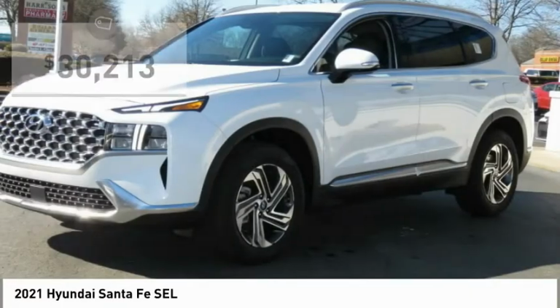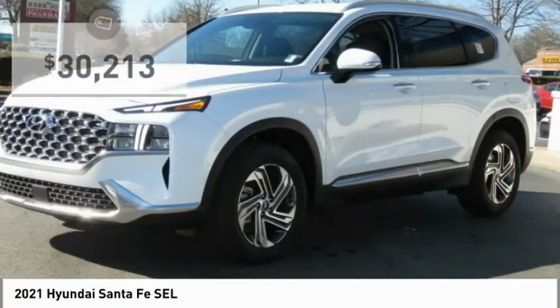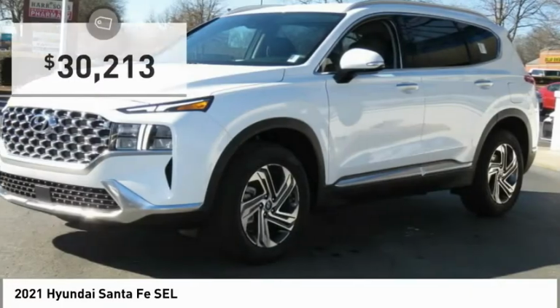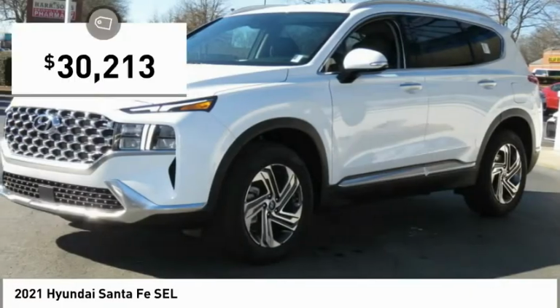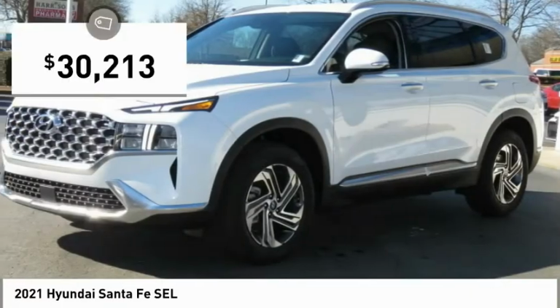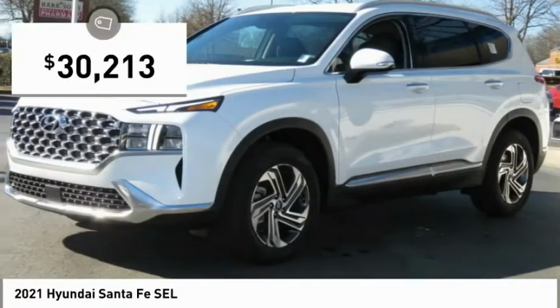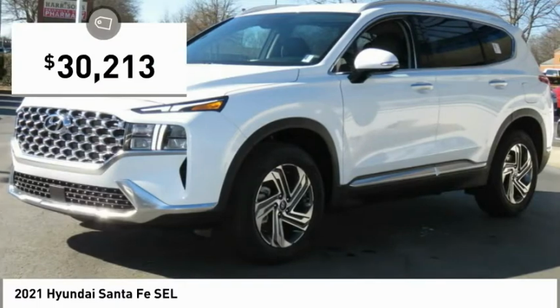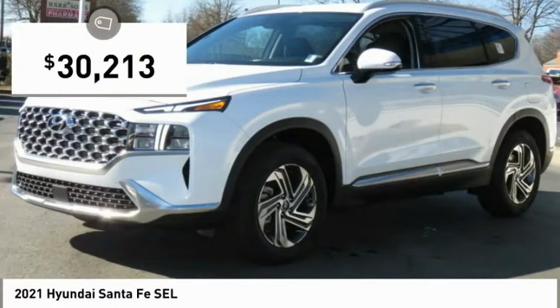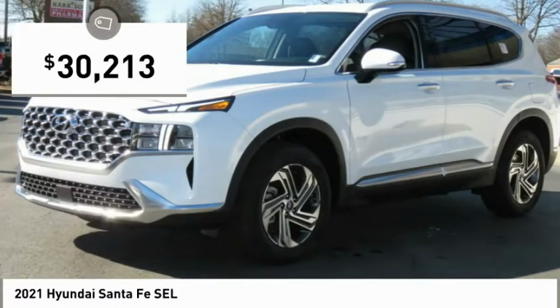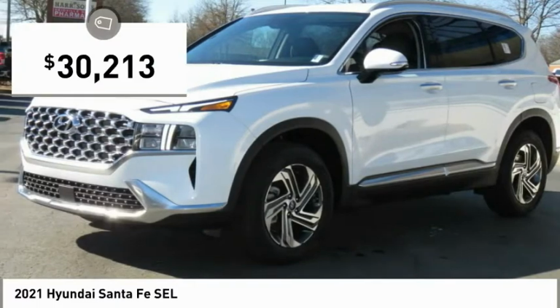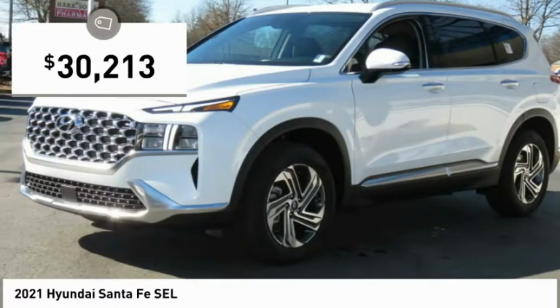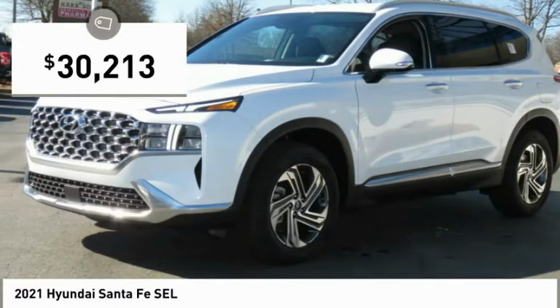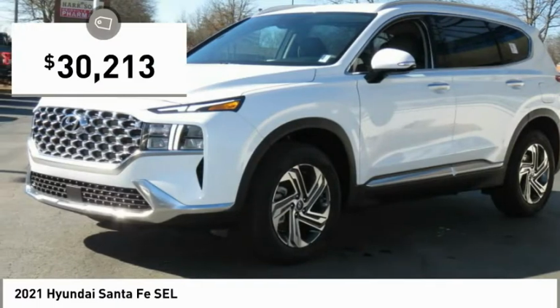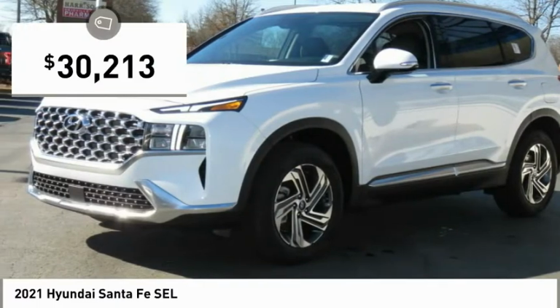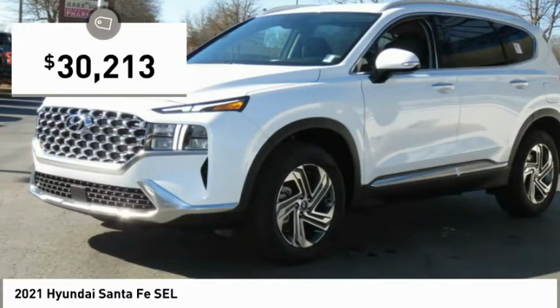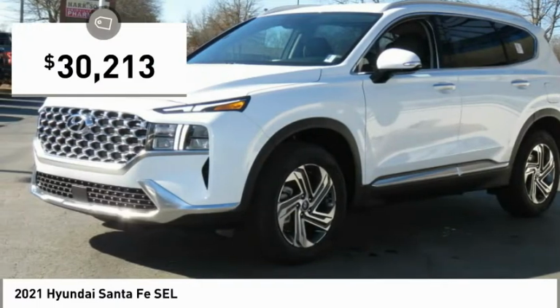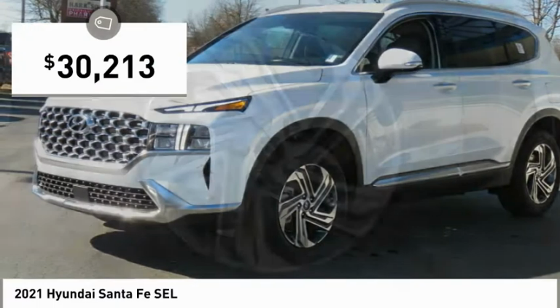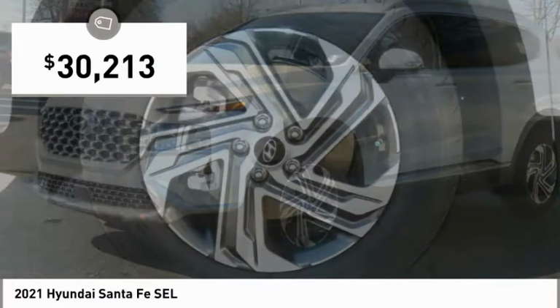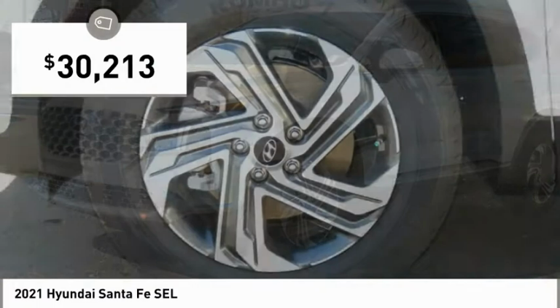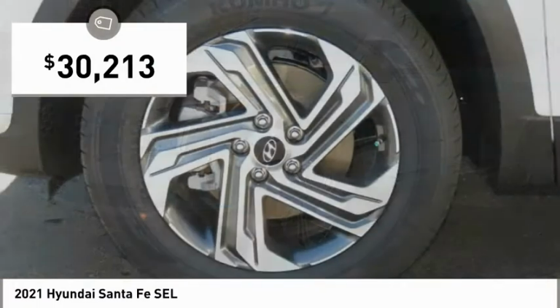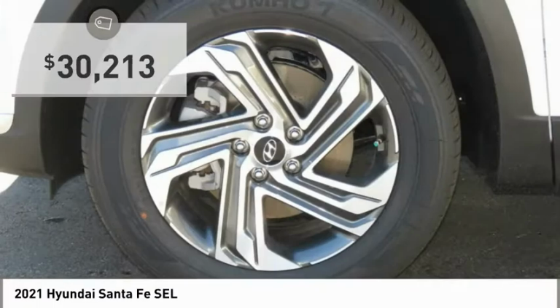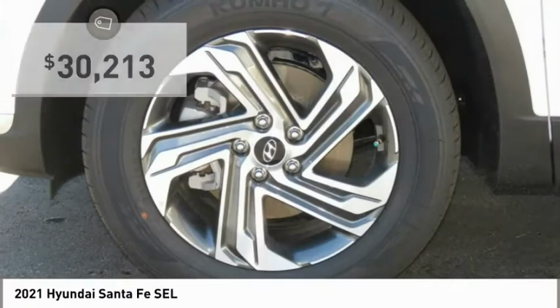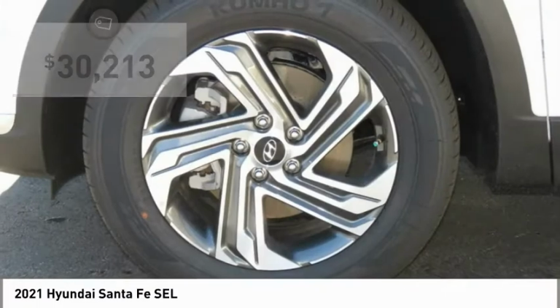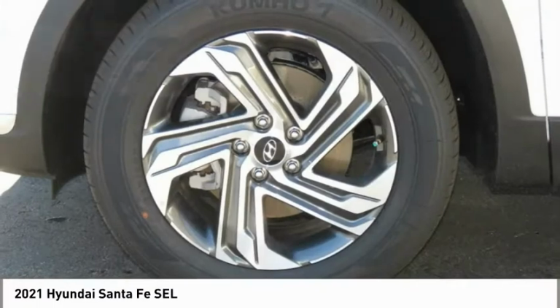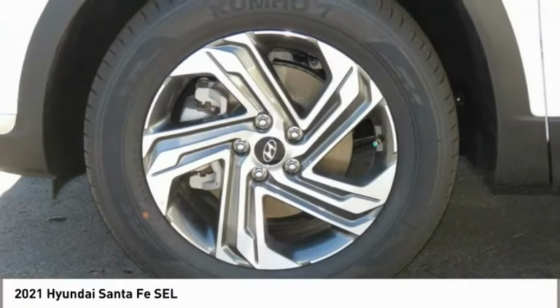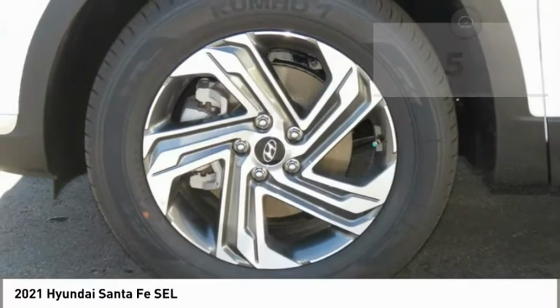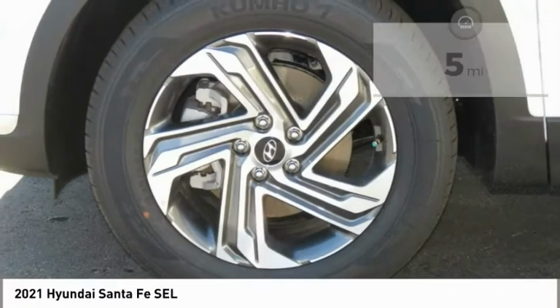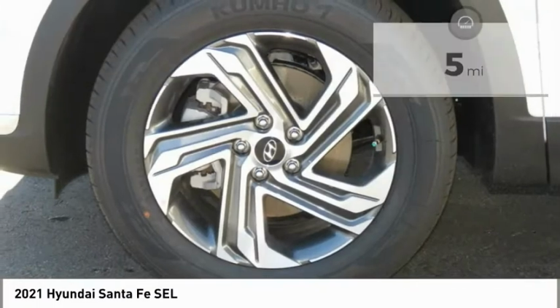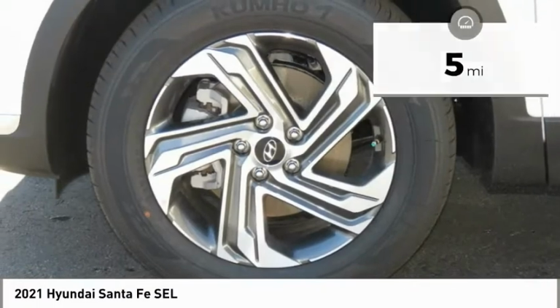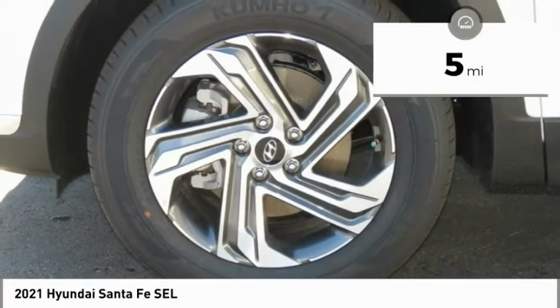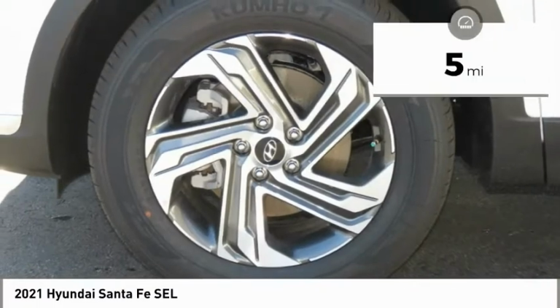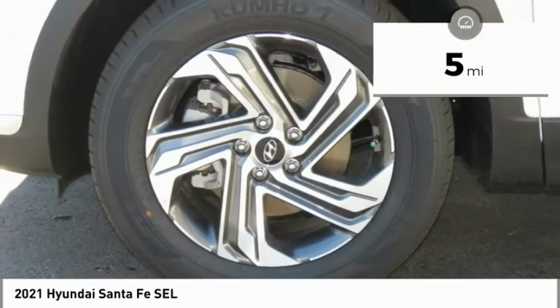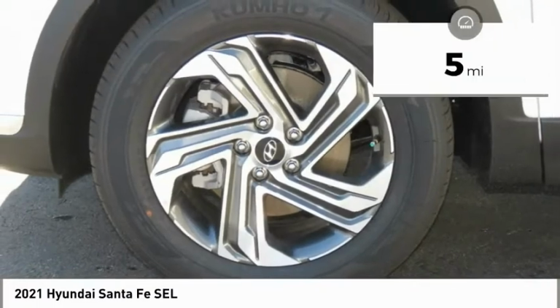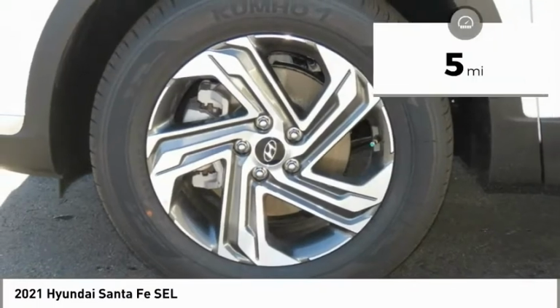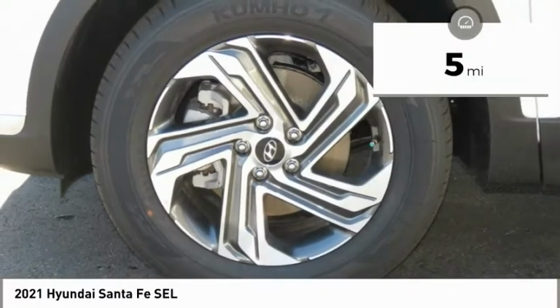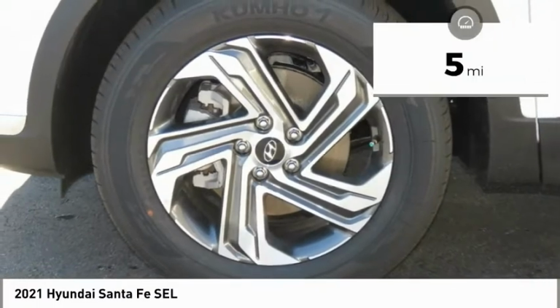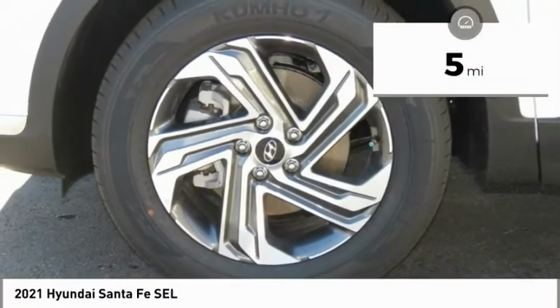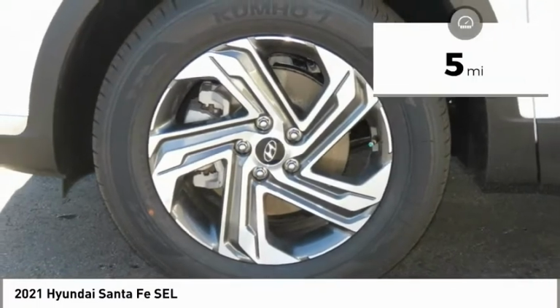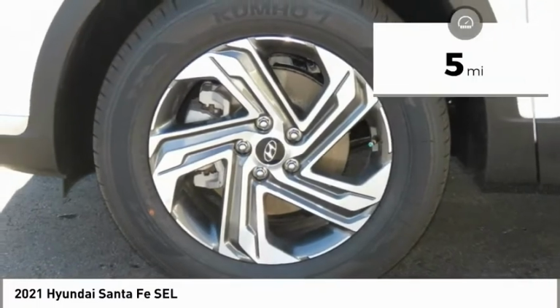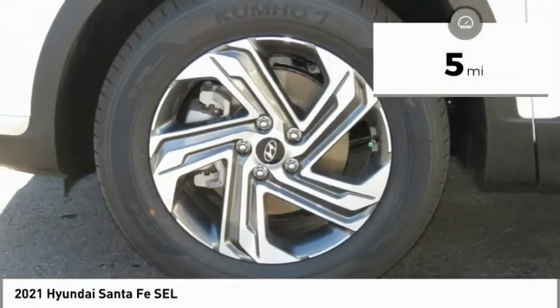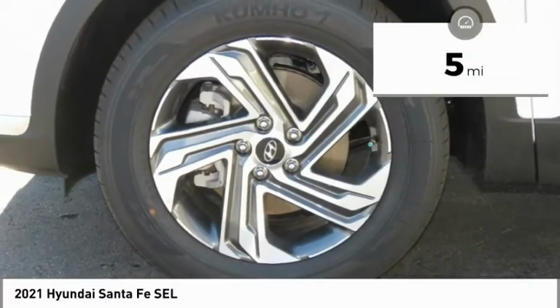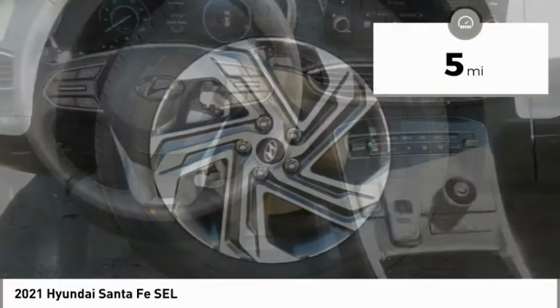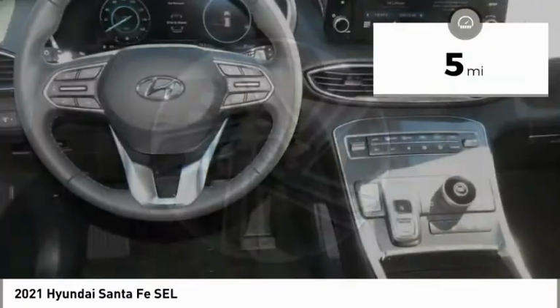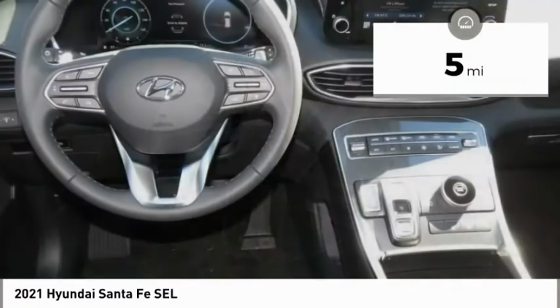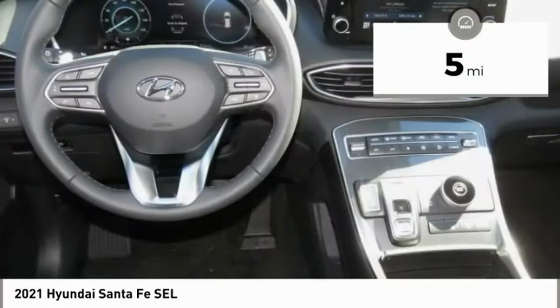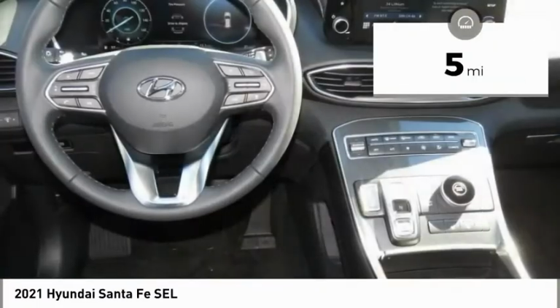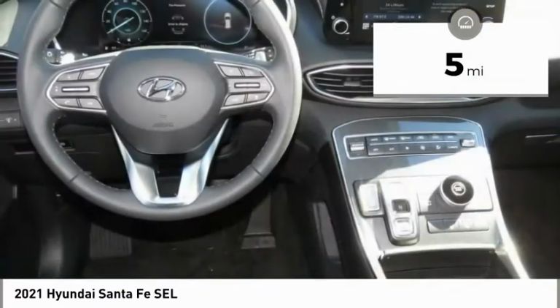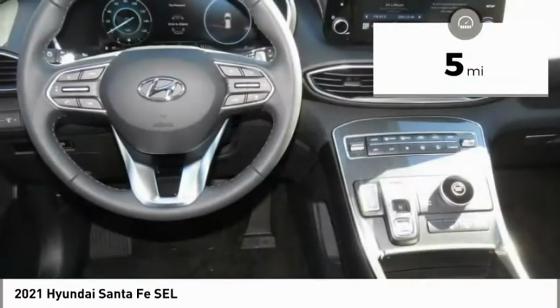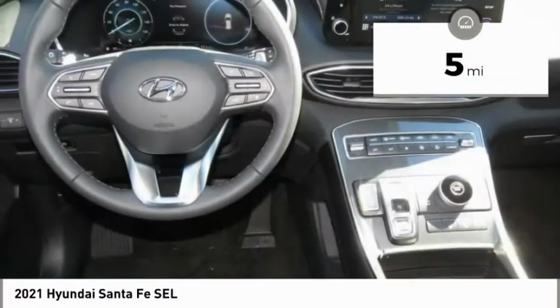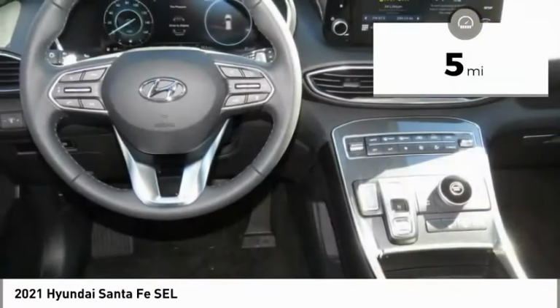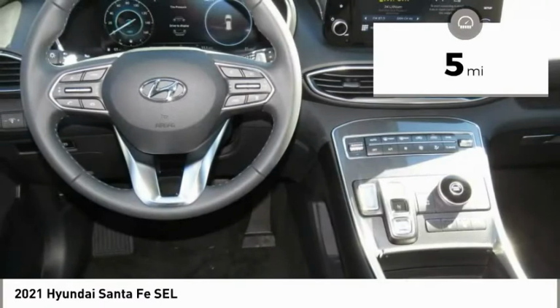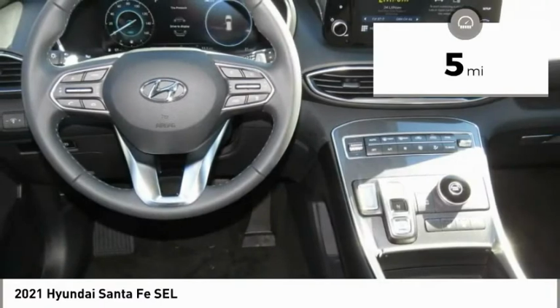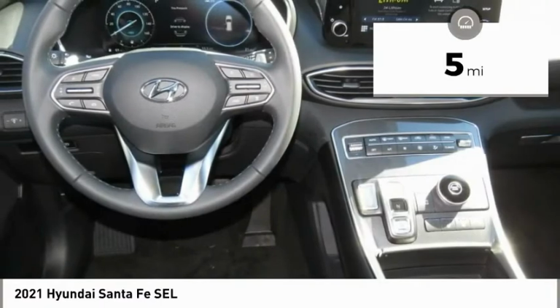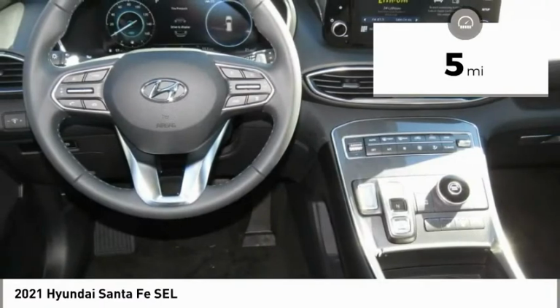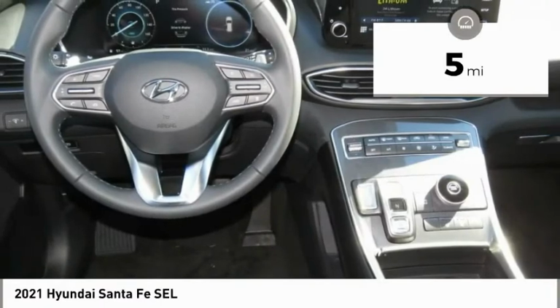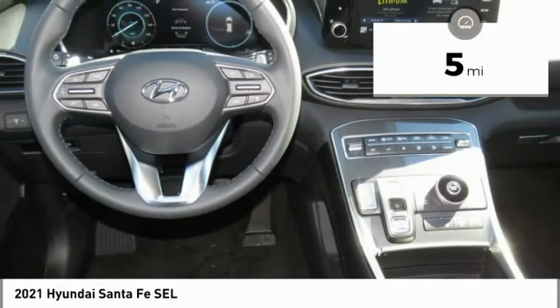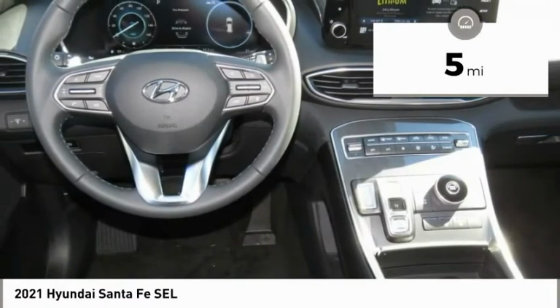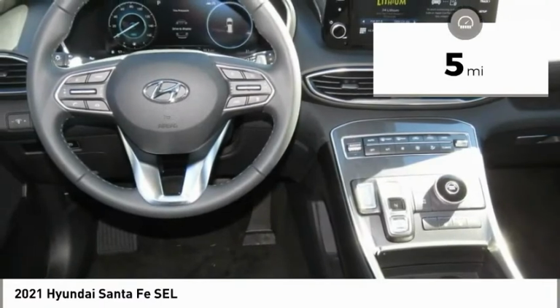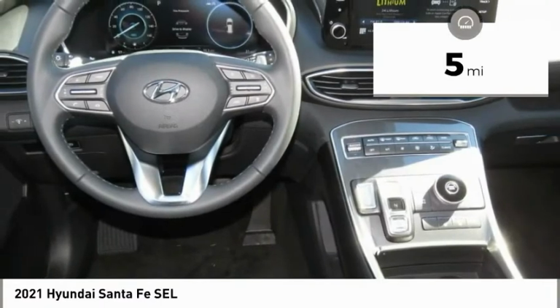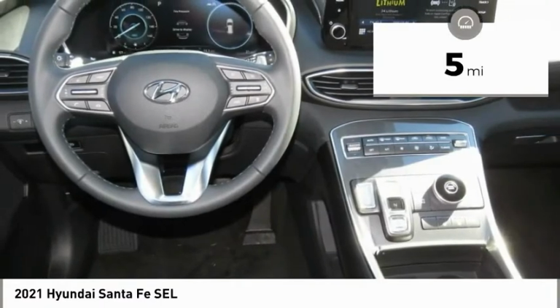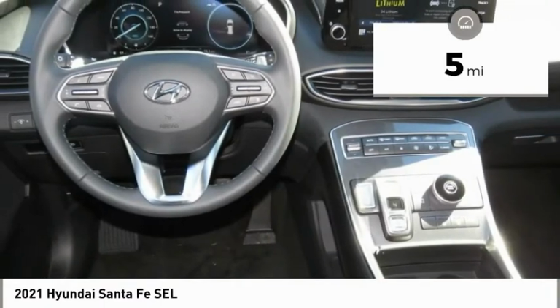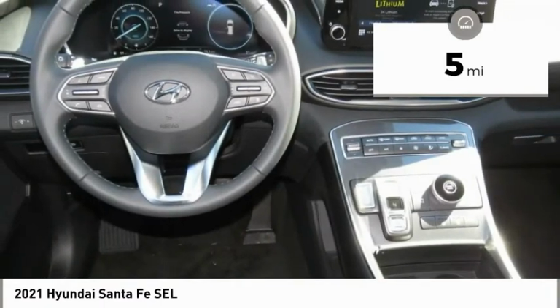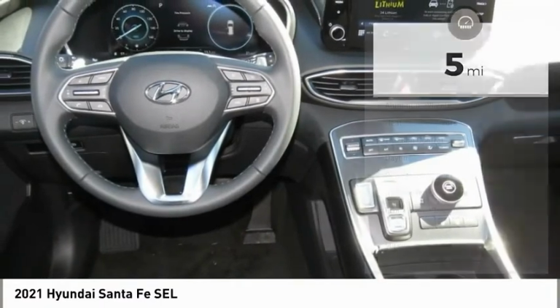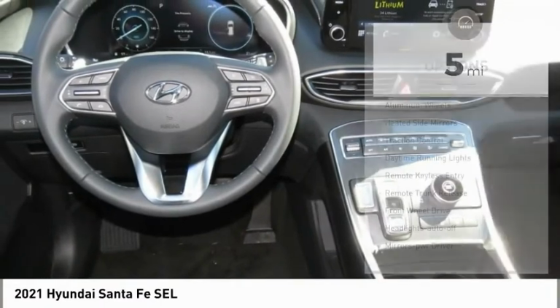And it is priced below $35,000. This vehicle has less than 100 miles. Here are some of this vehicle's great options.